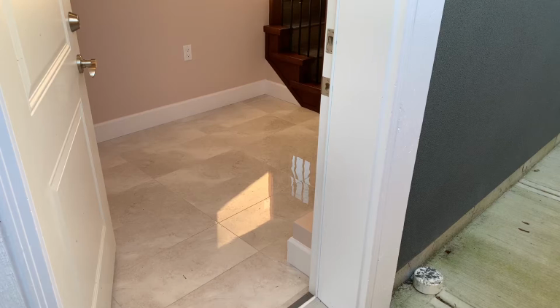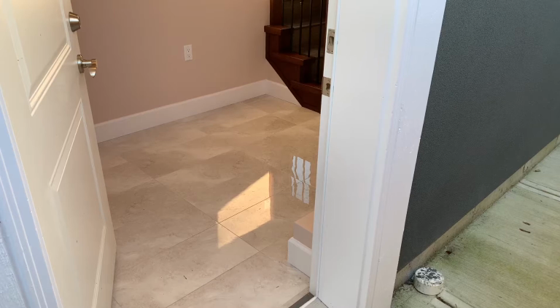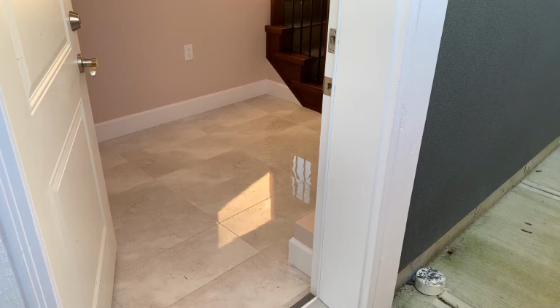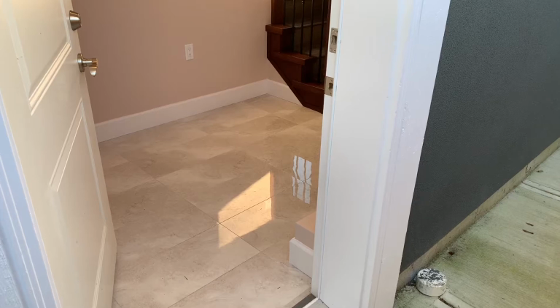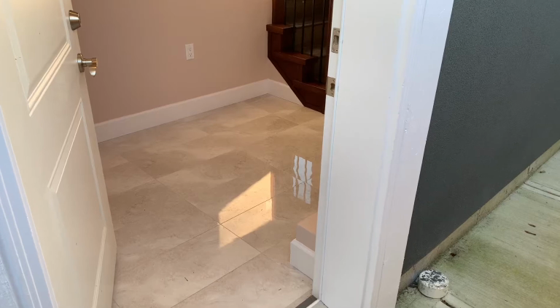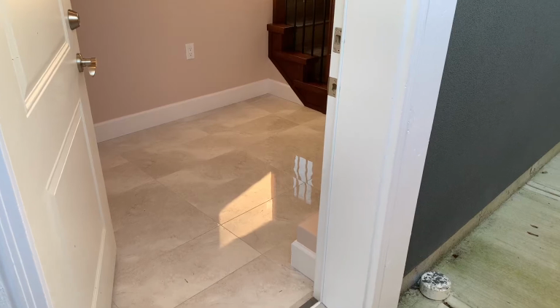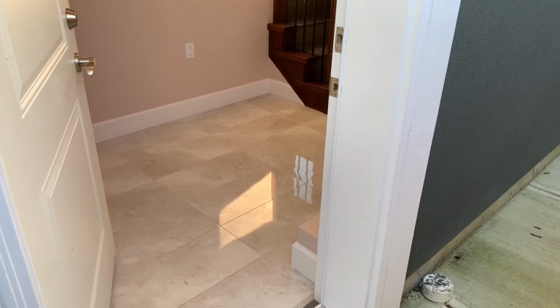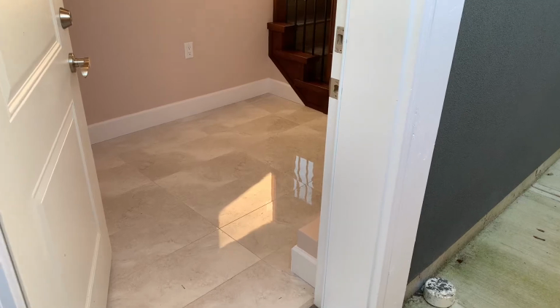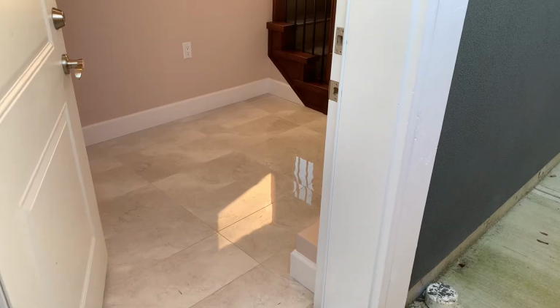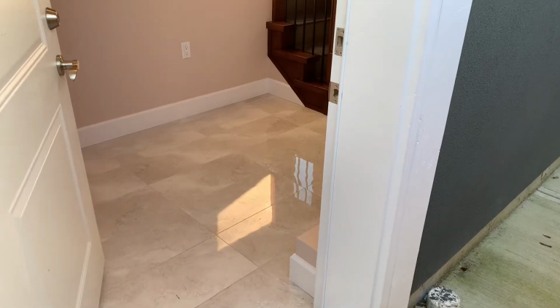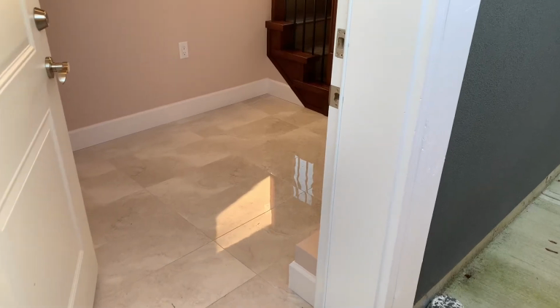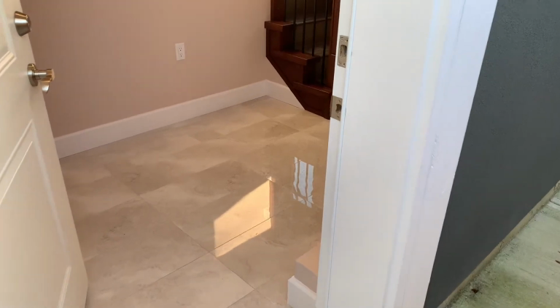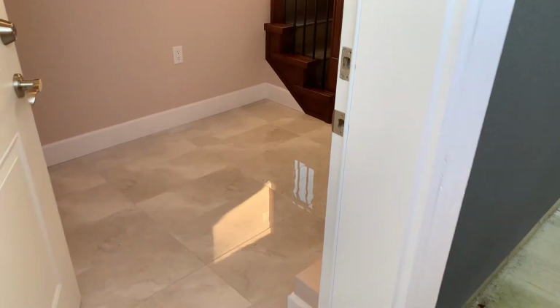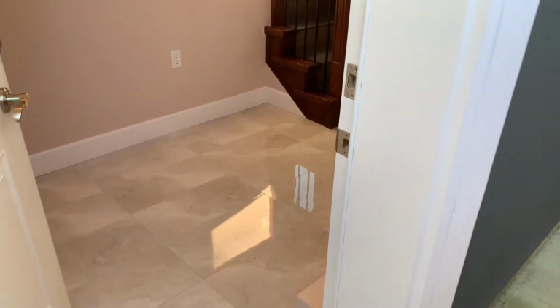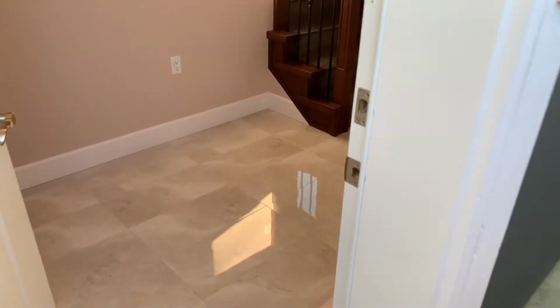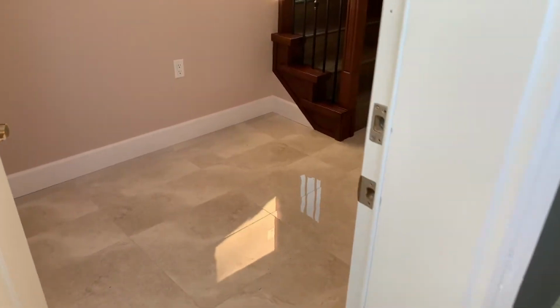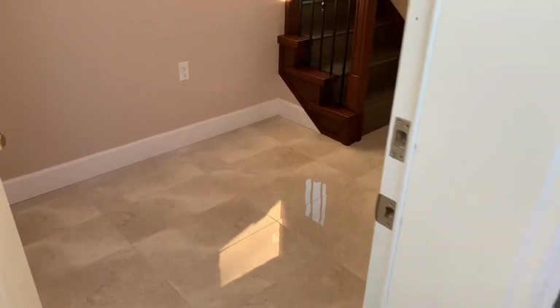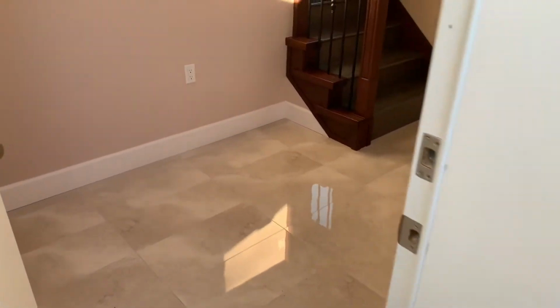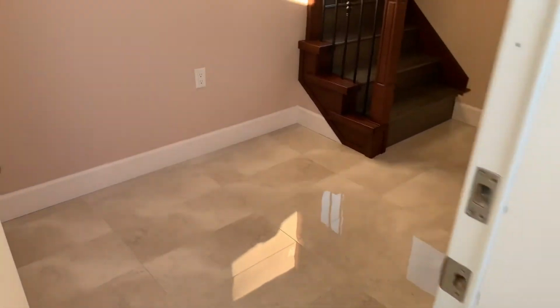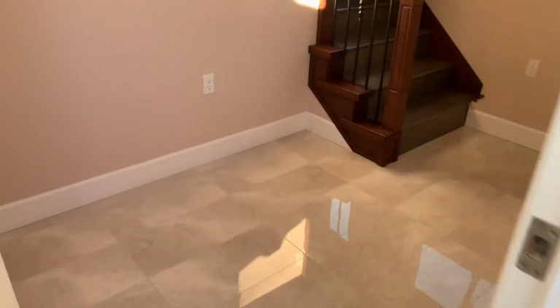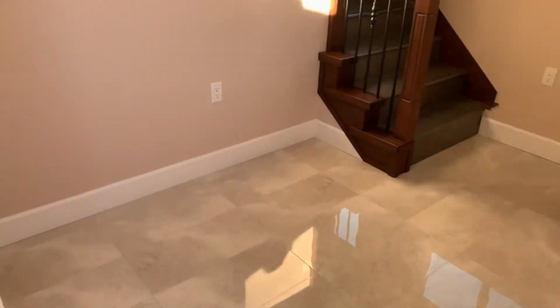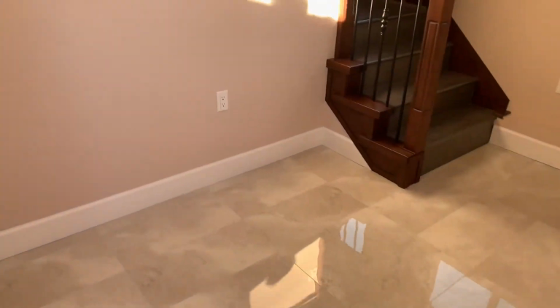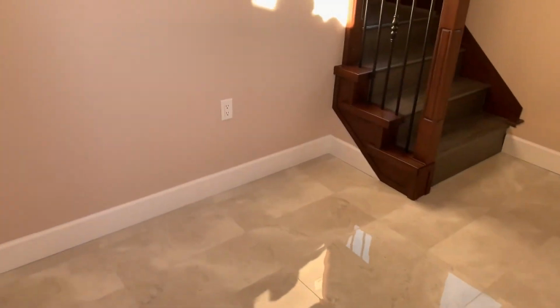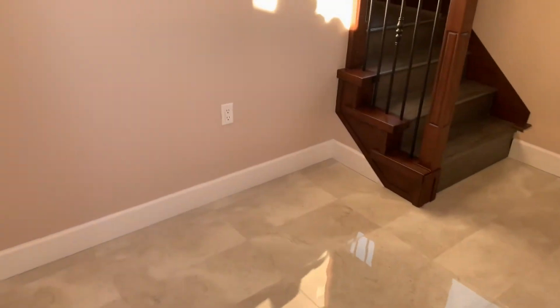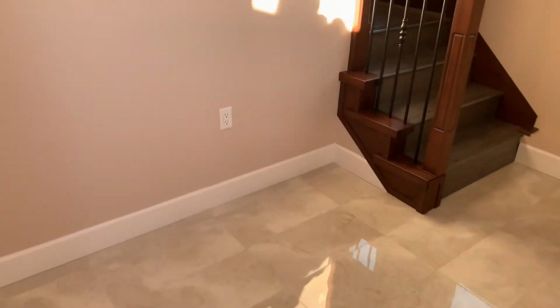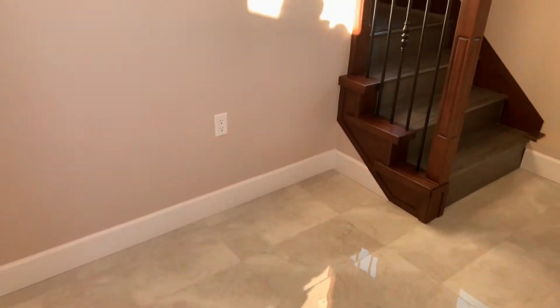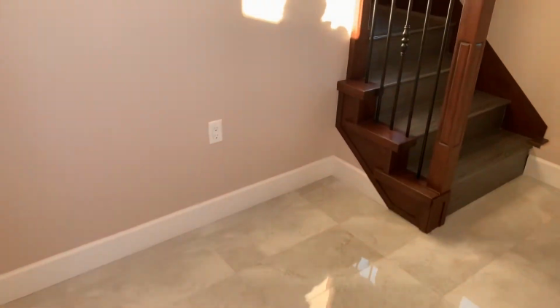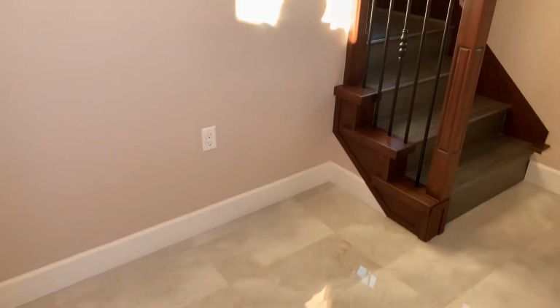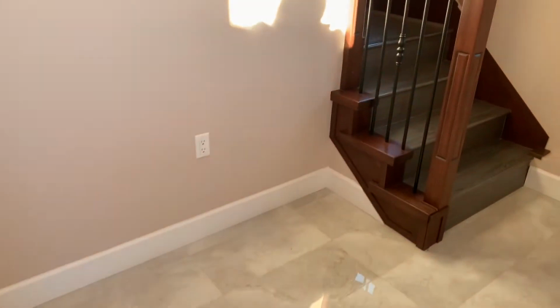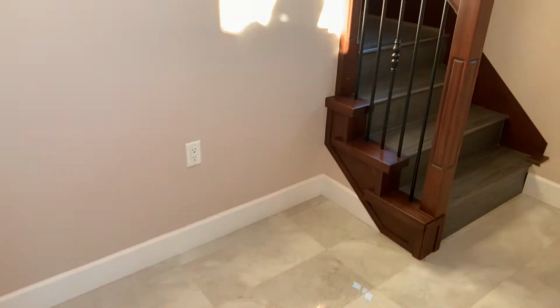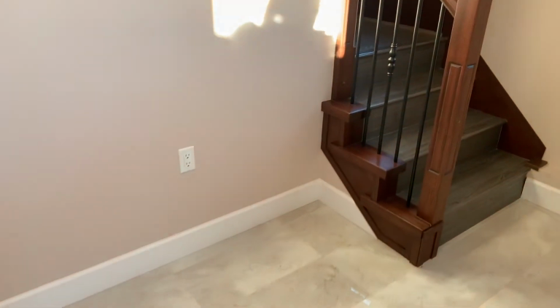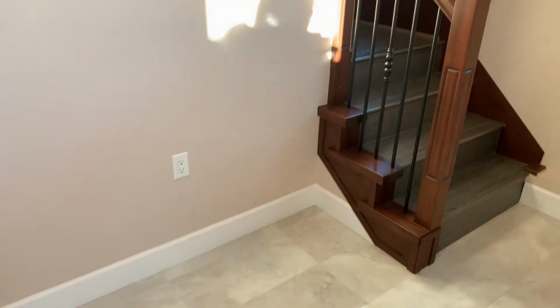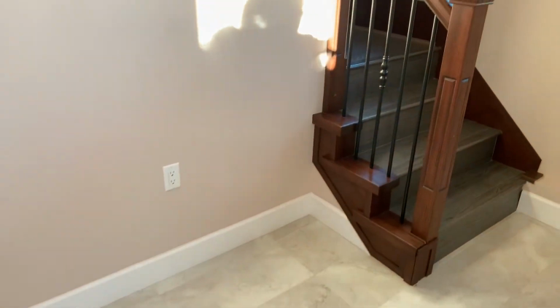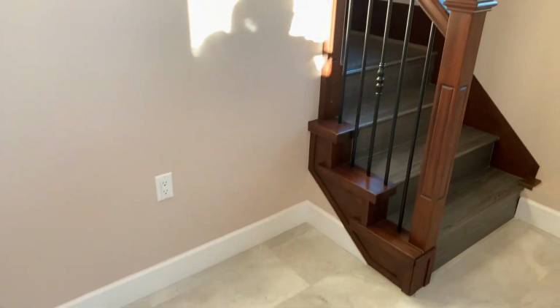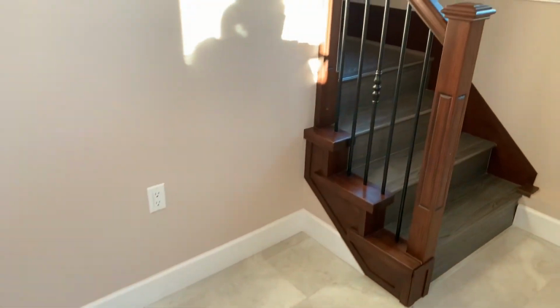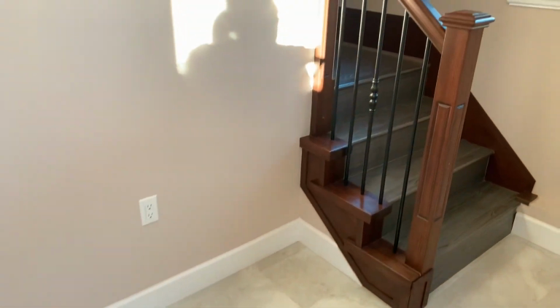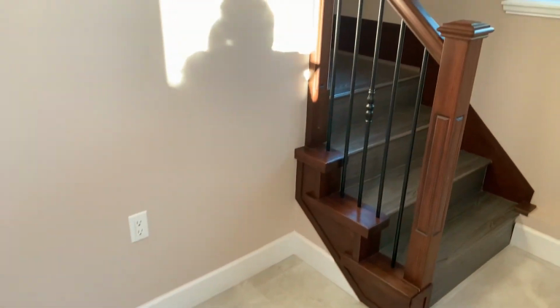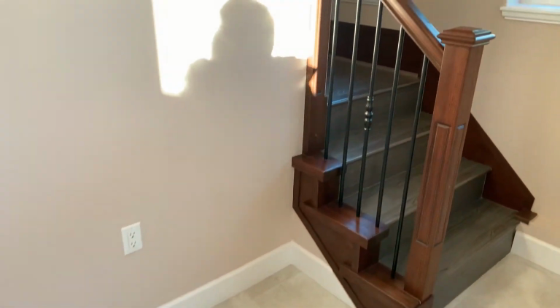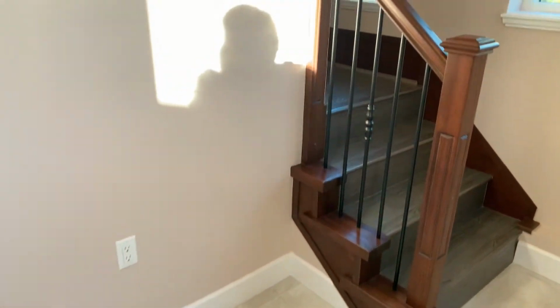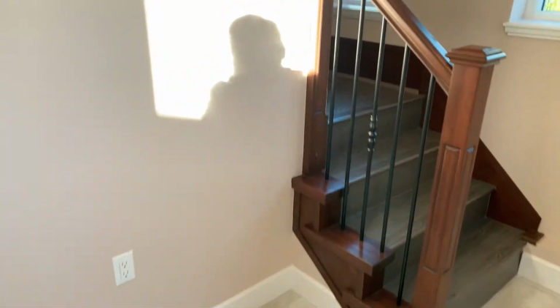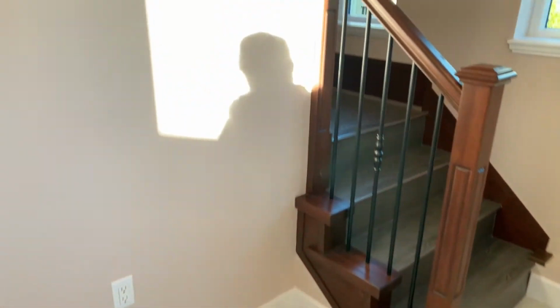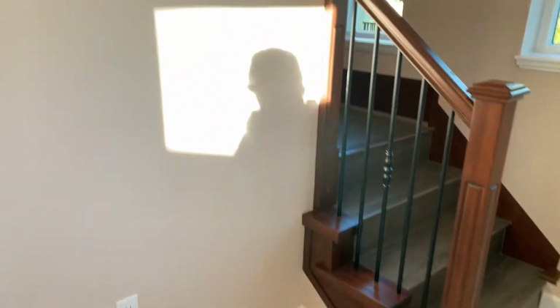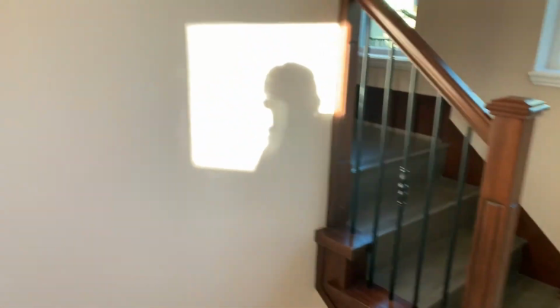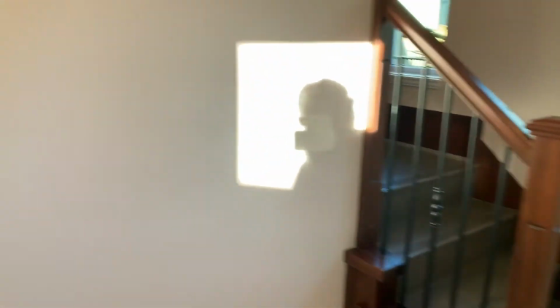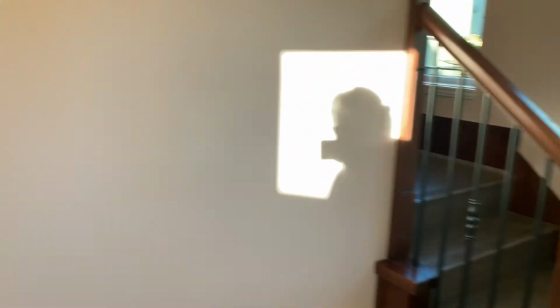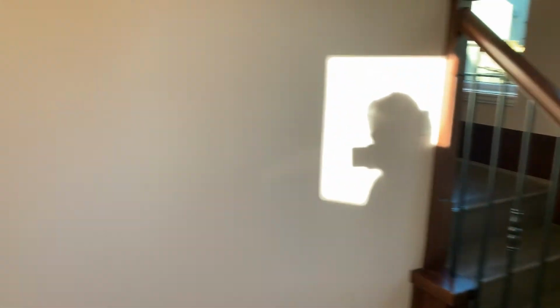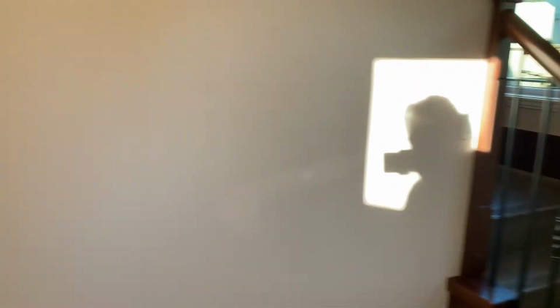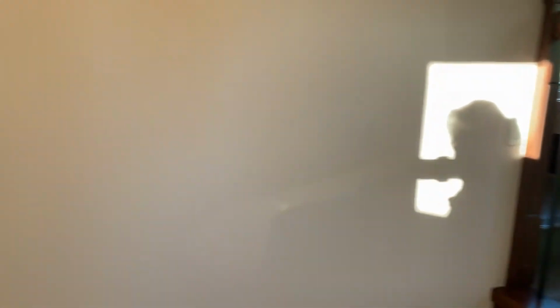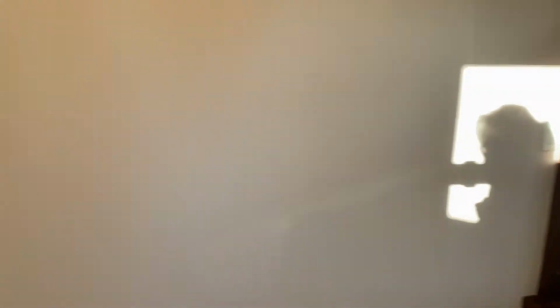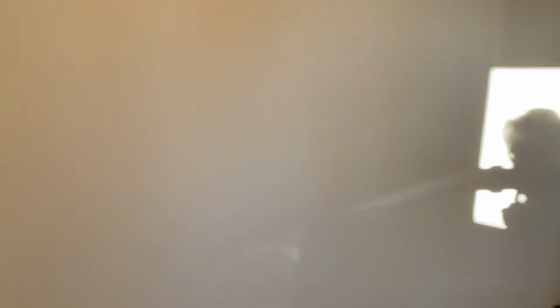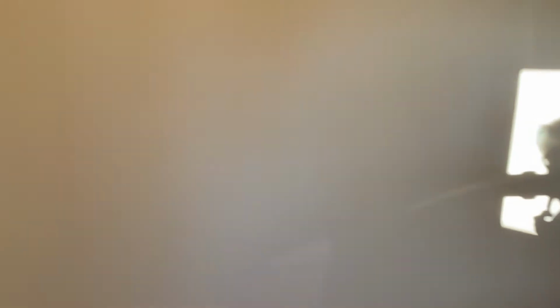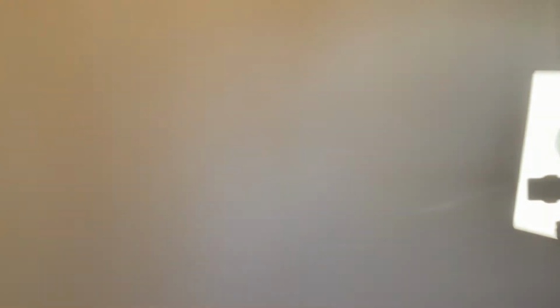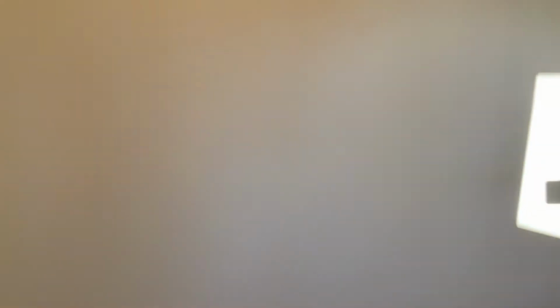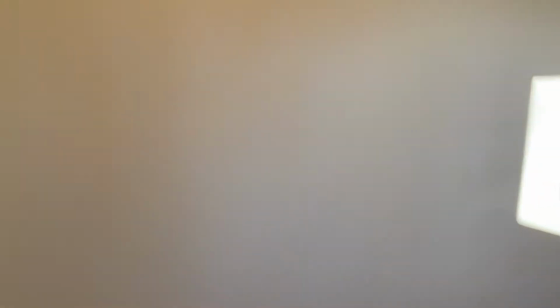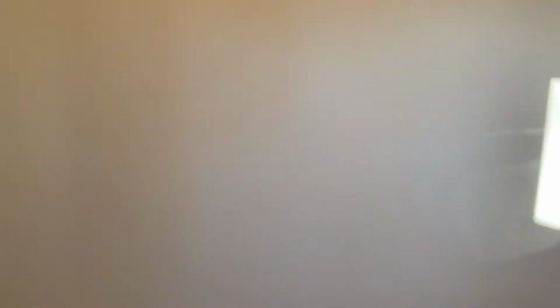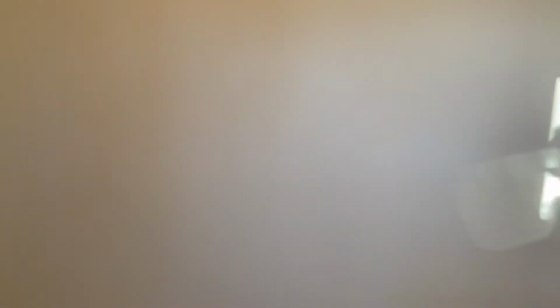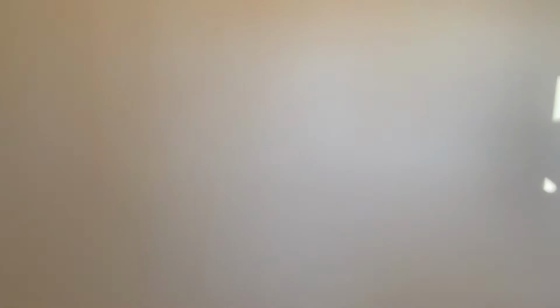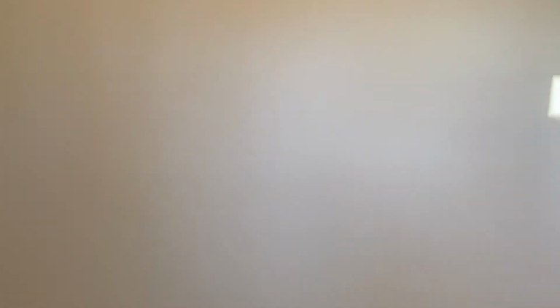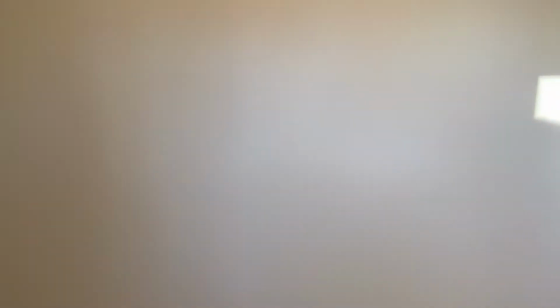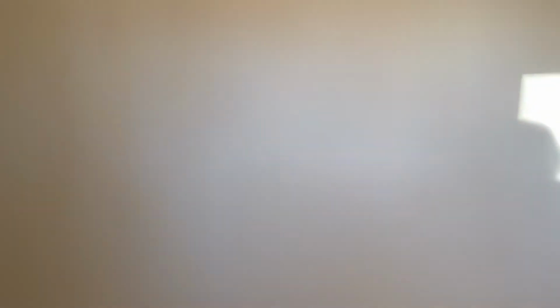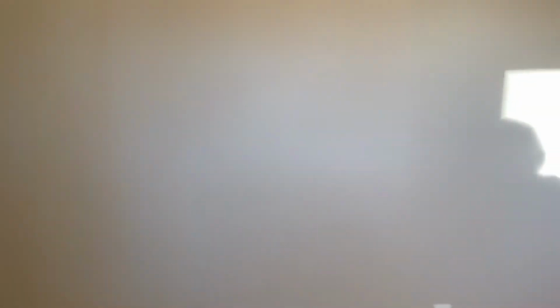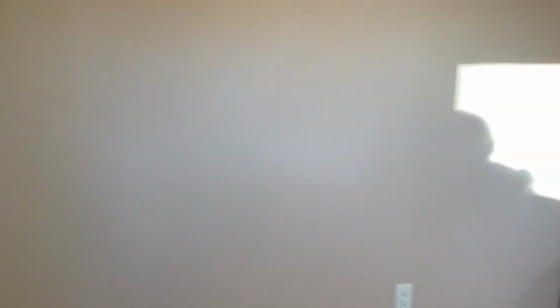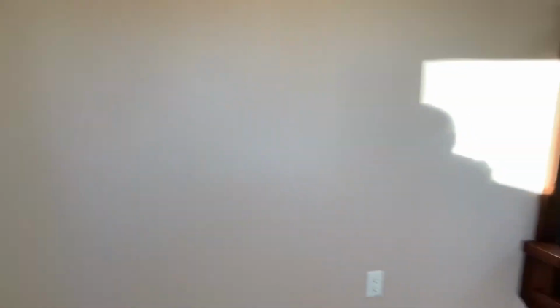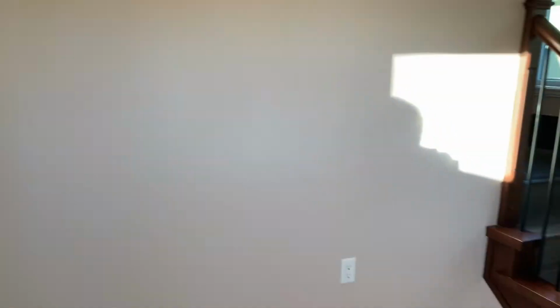Welcome to this two-bedroom laneway home. It is completely brand new.